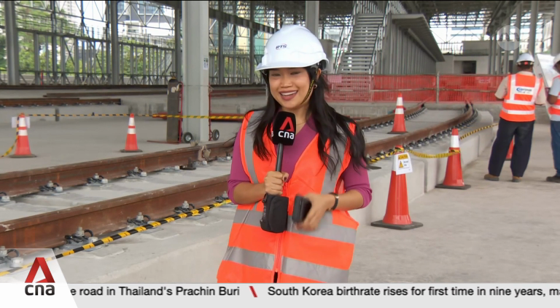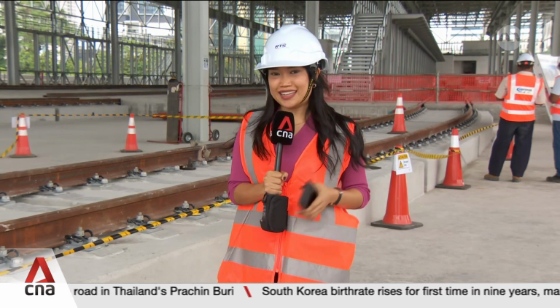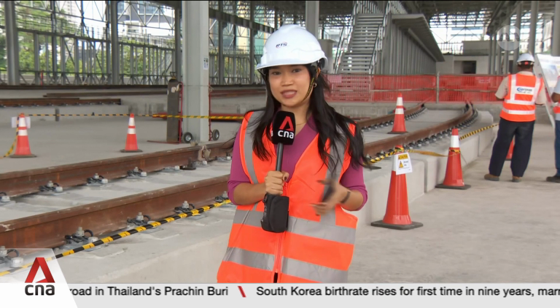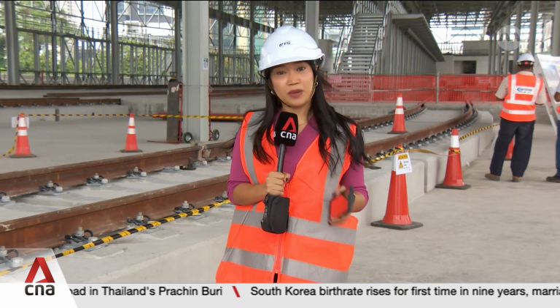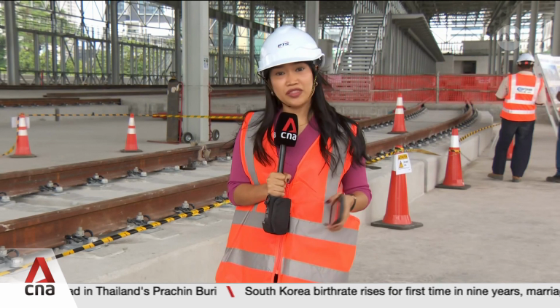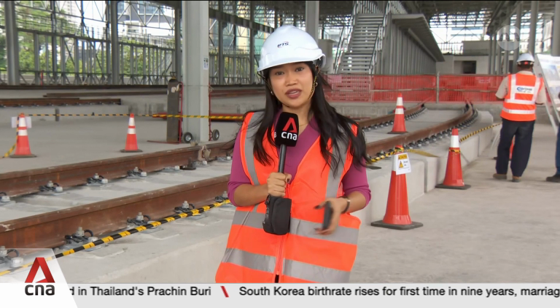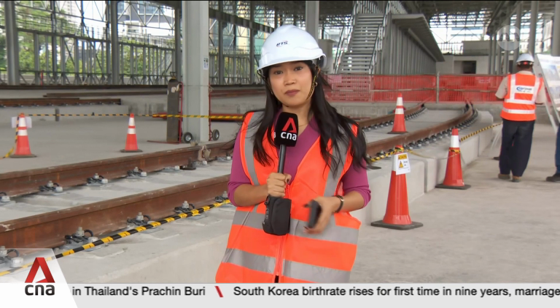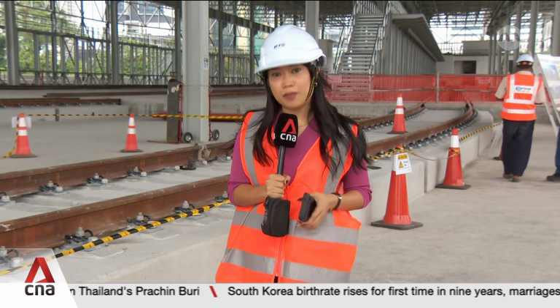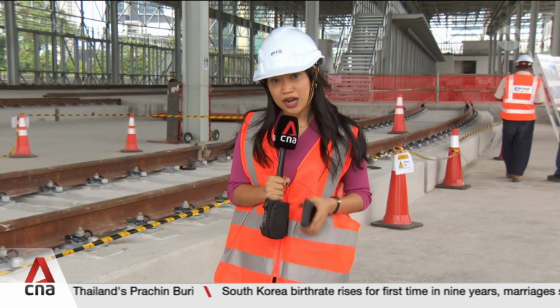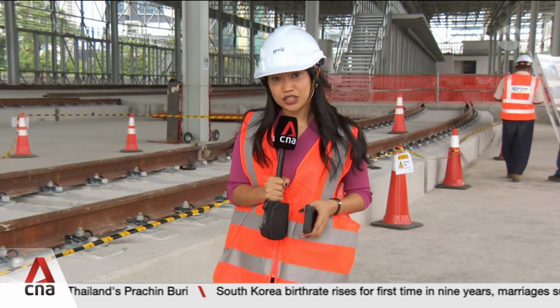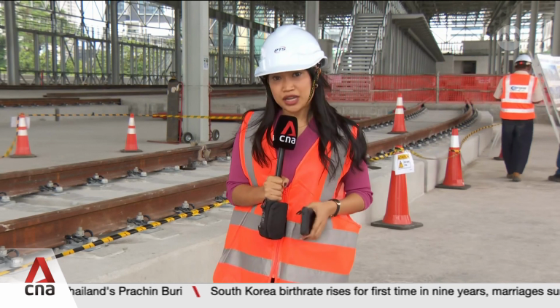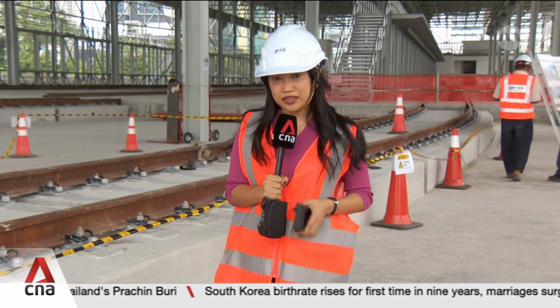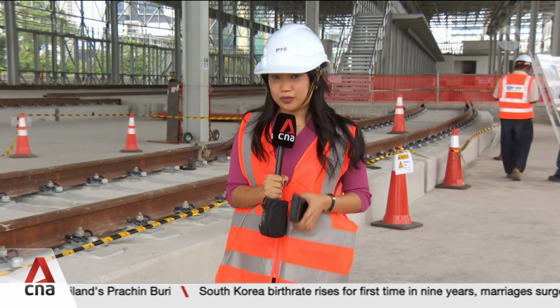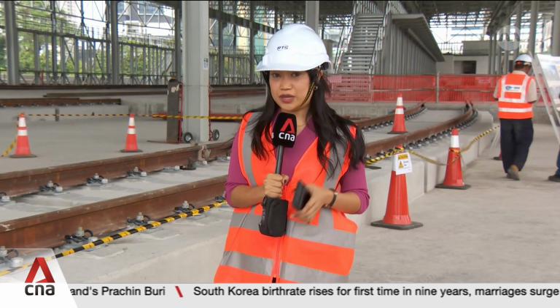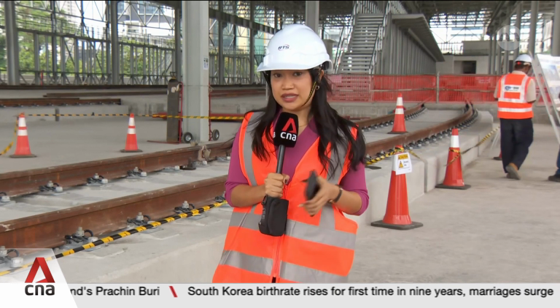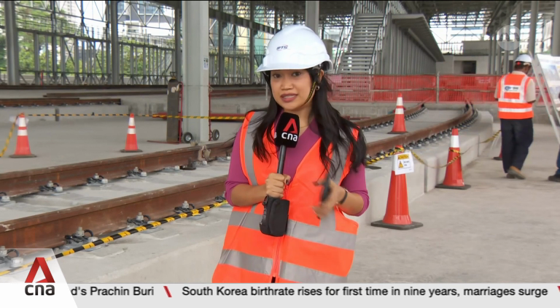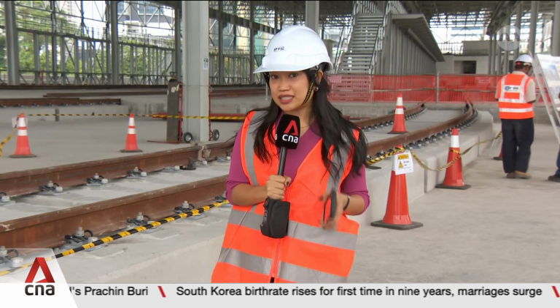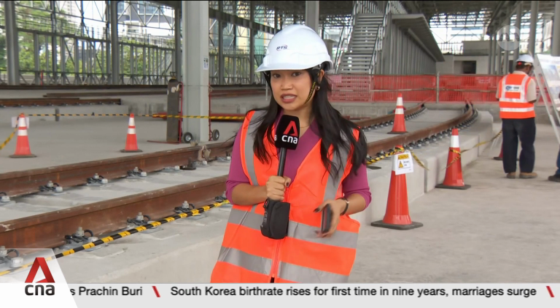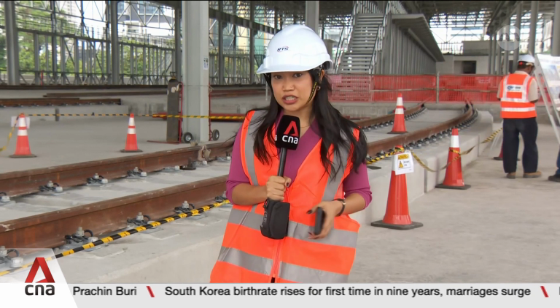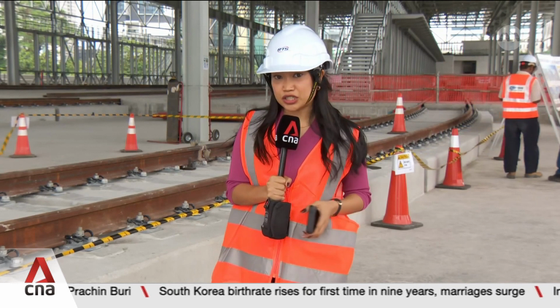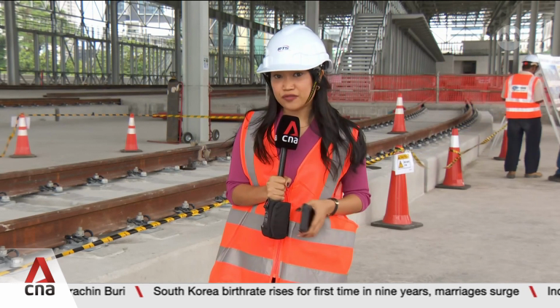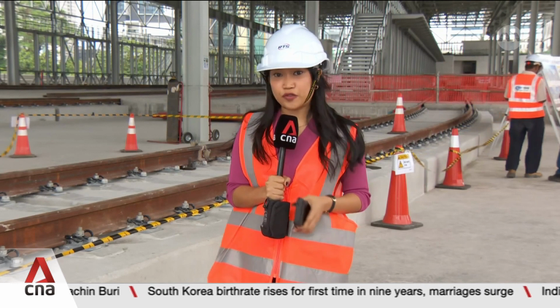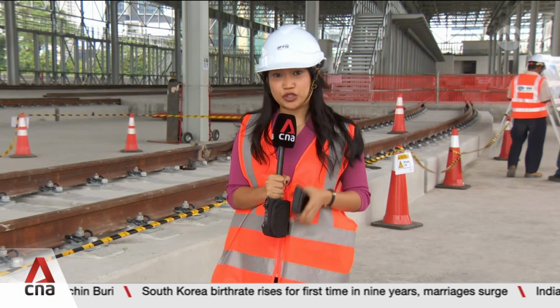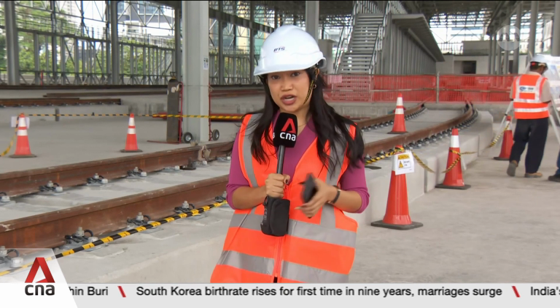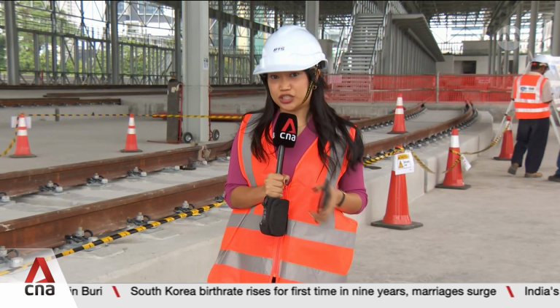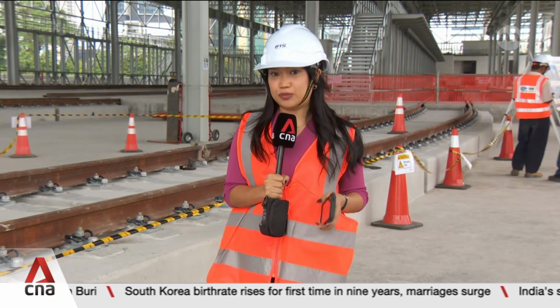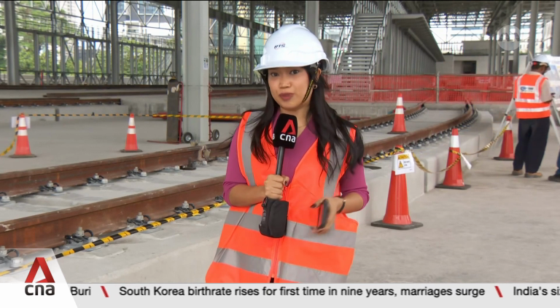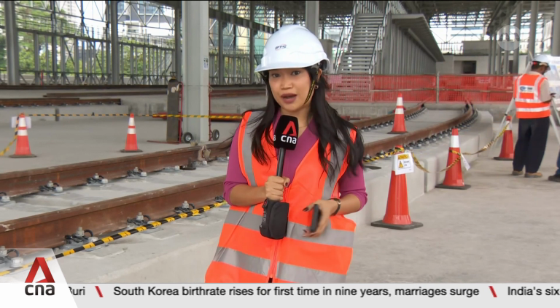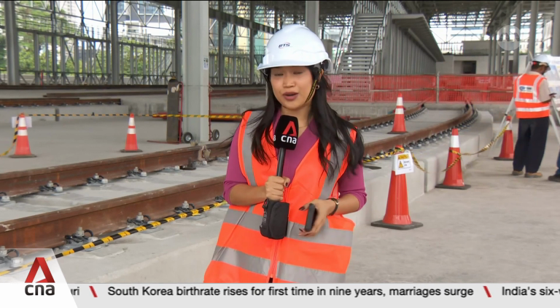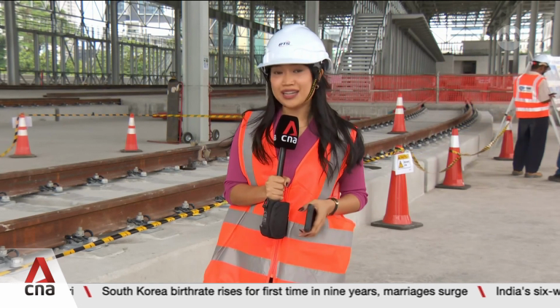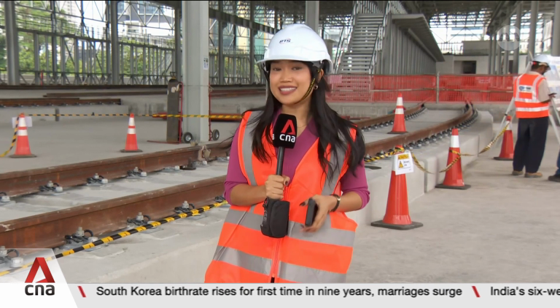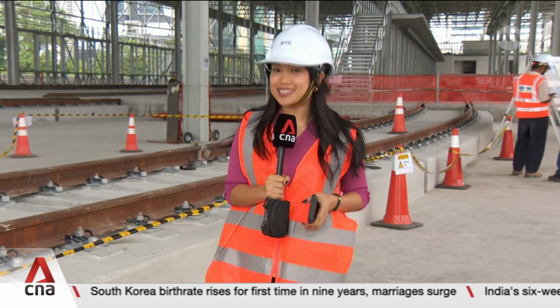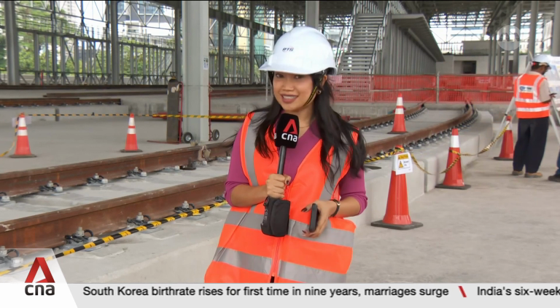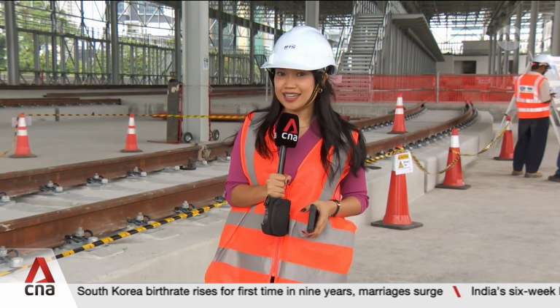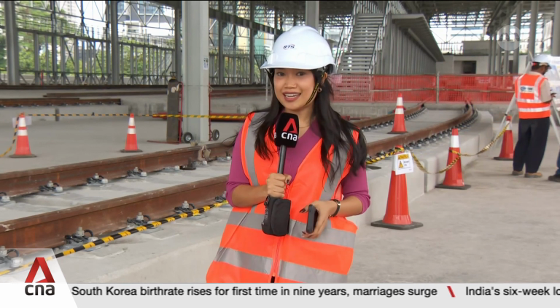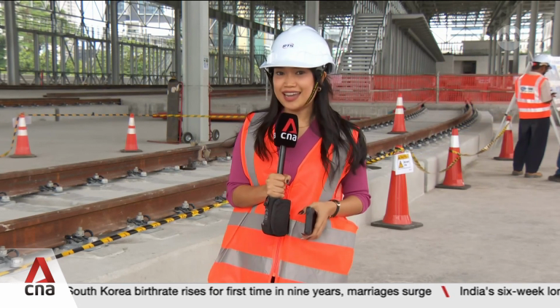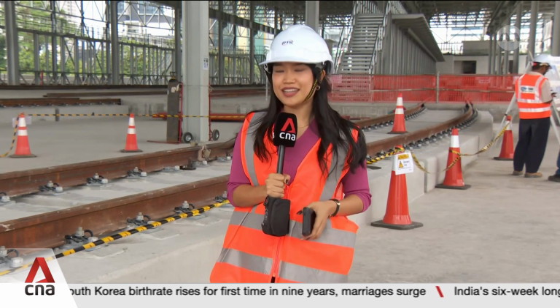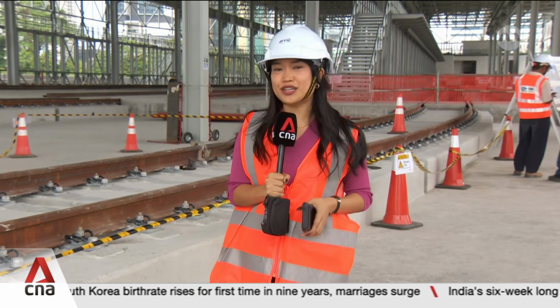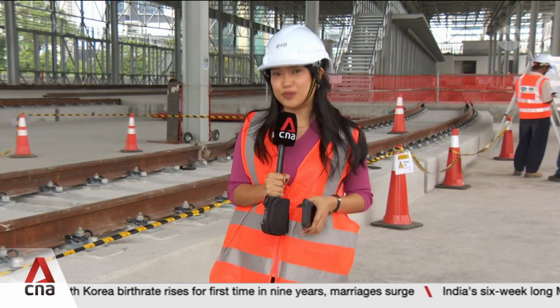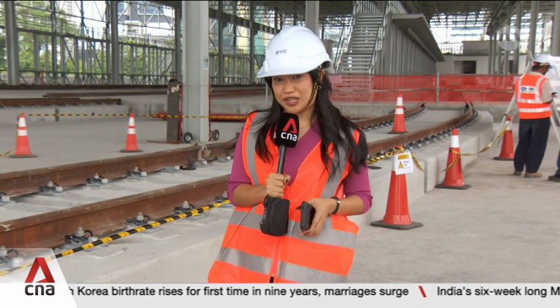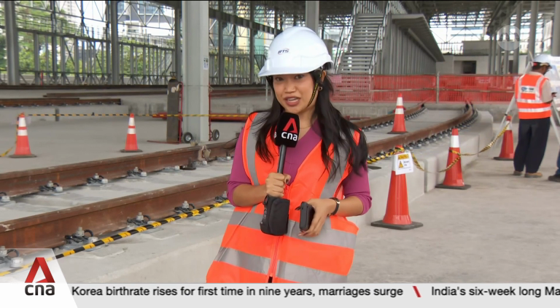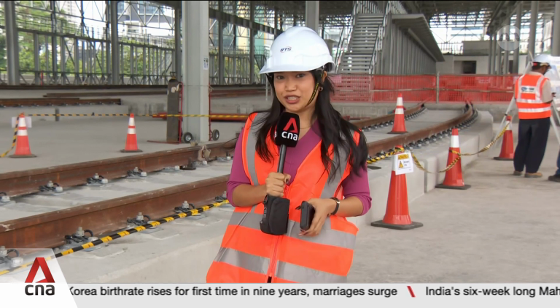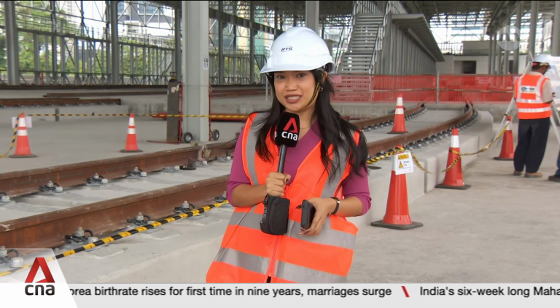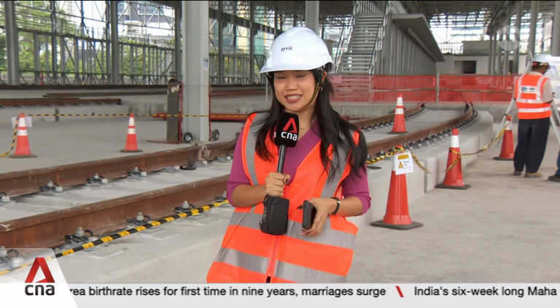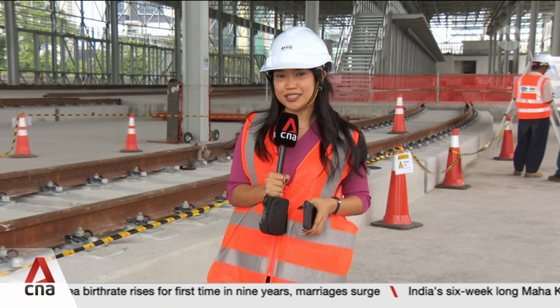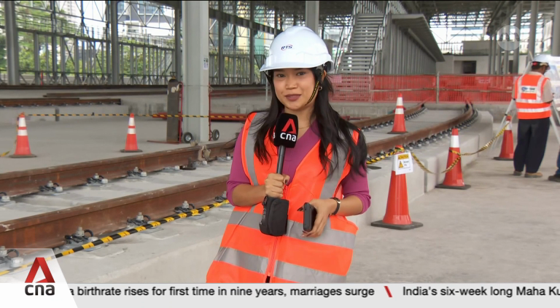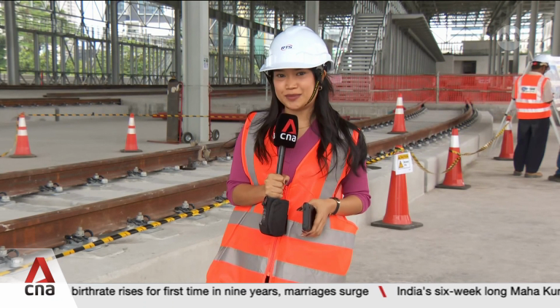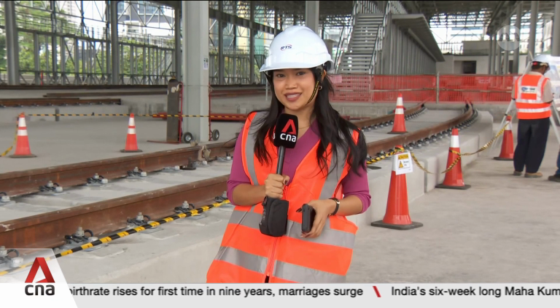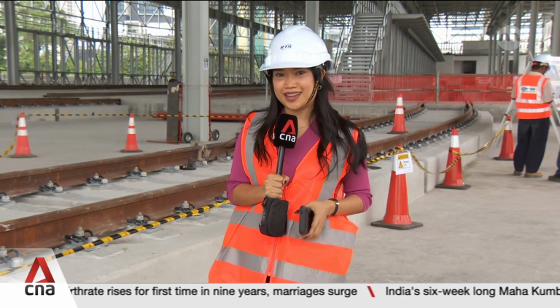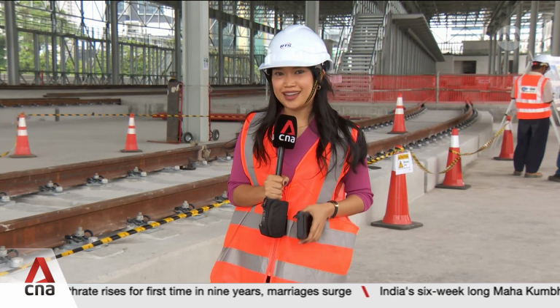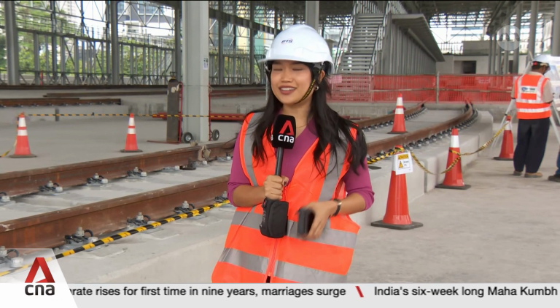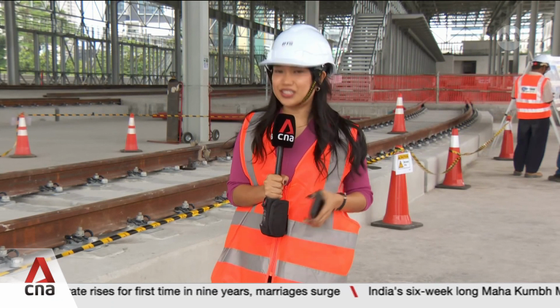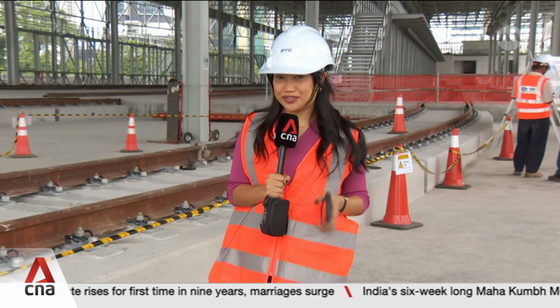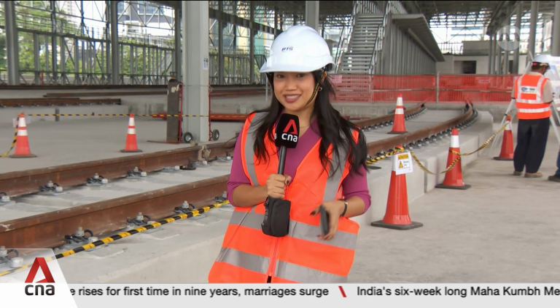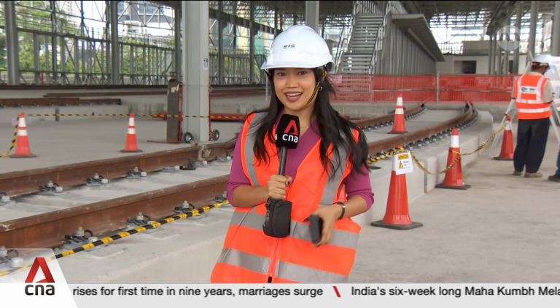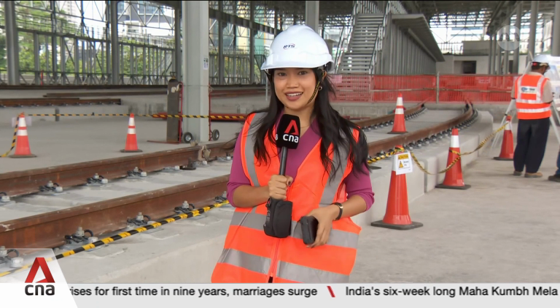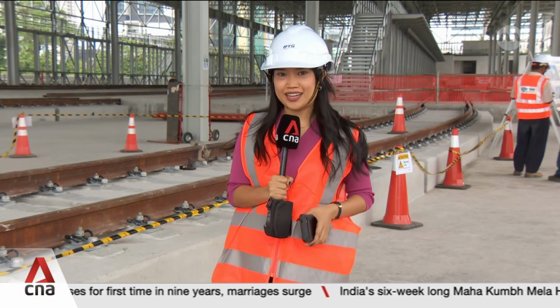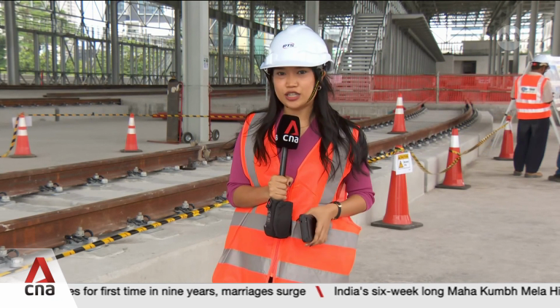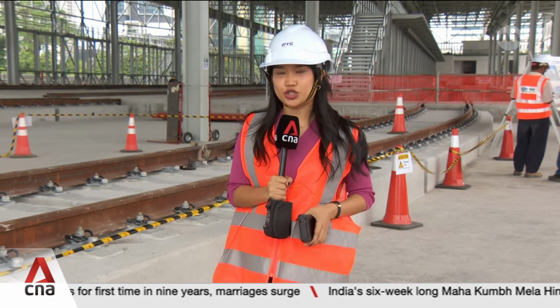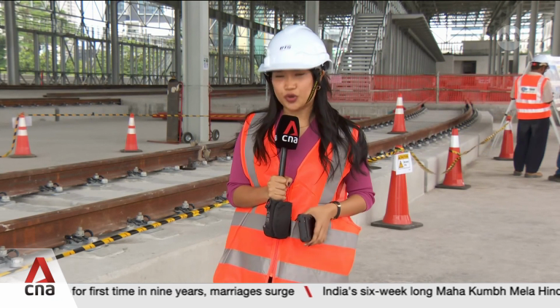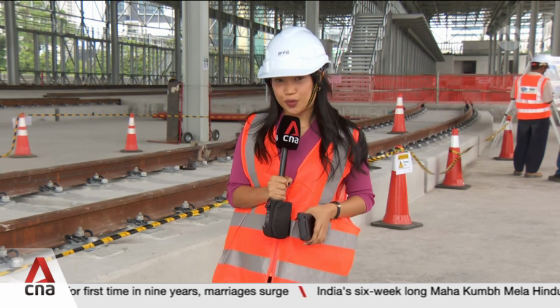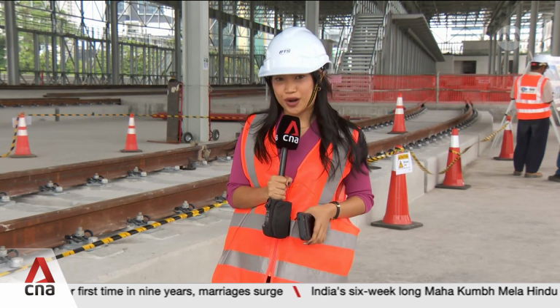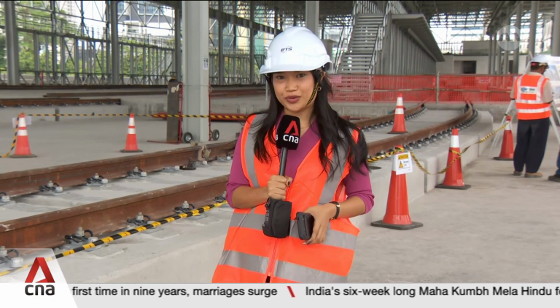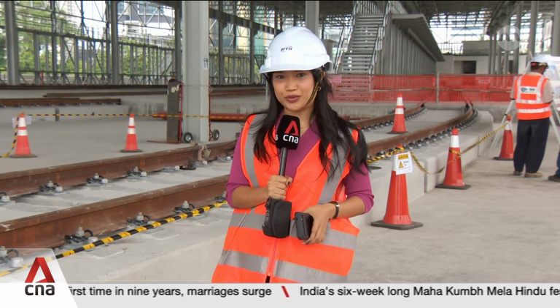Next month in March, there will be an installation for traction power, signaling and communication systems. Nadira Zaidi, Johor Bahru.